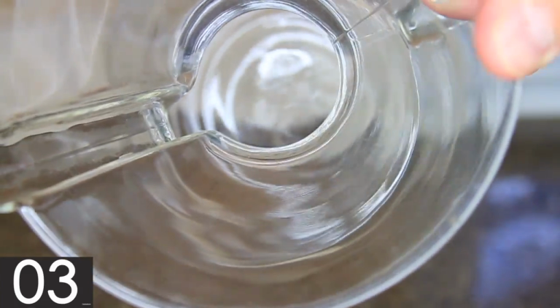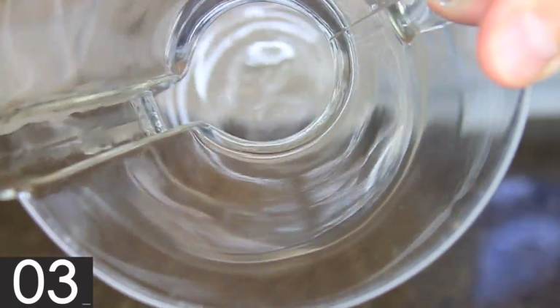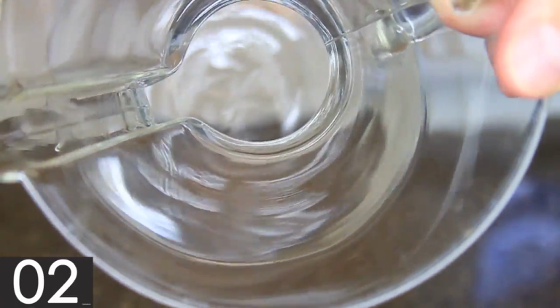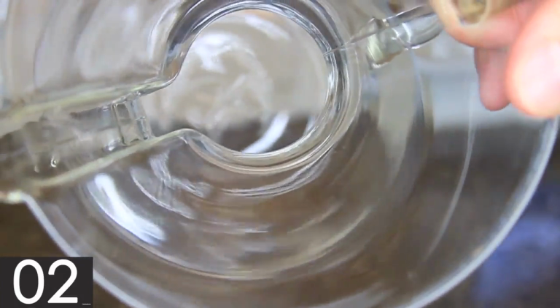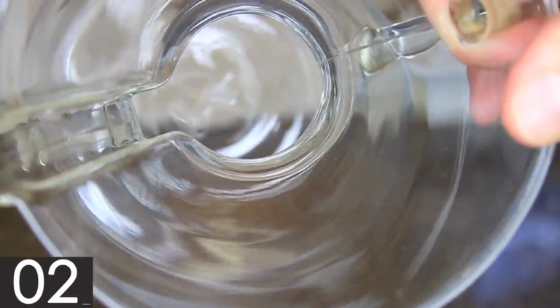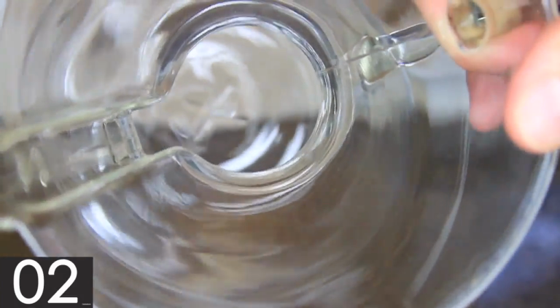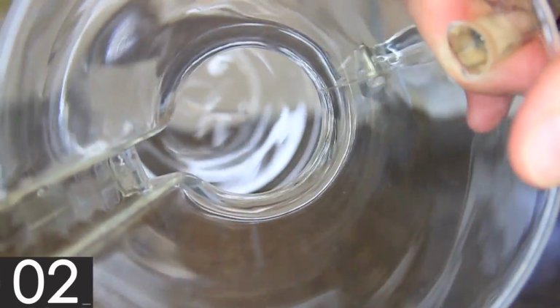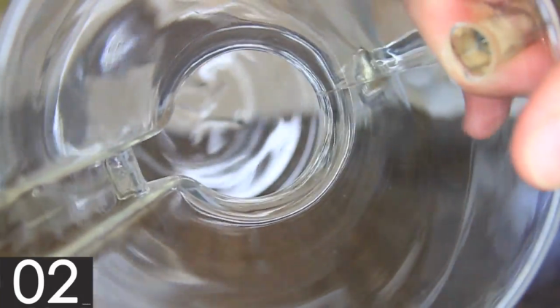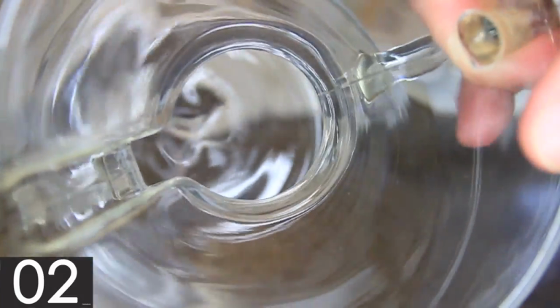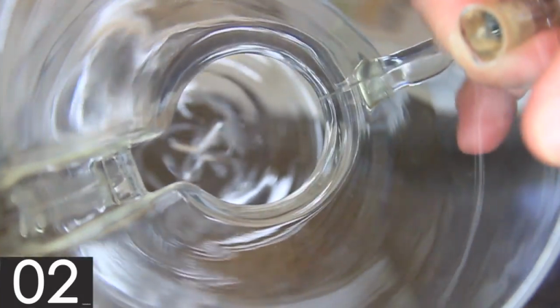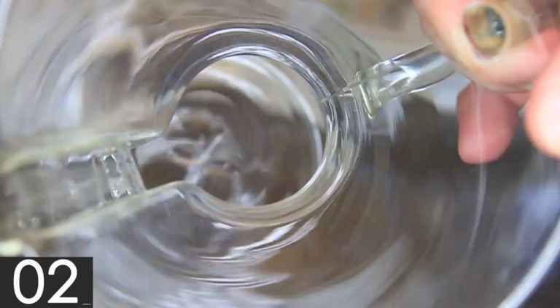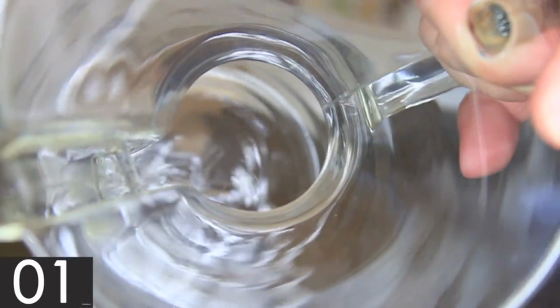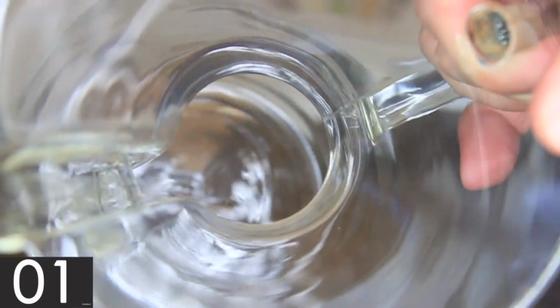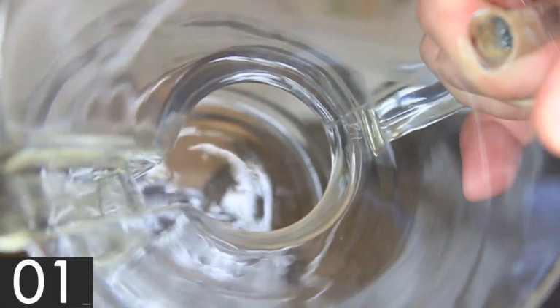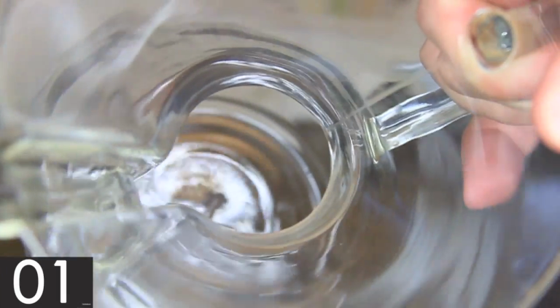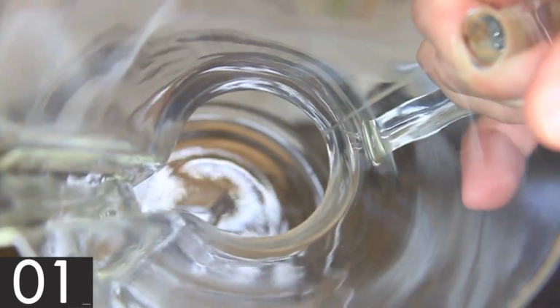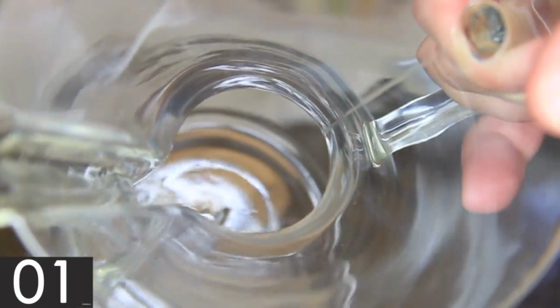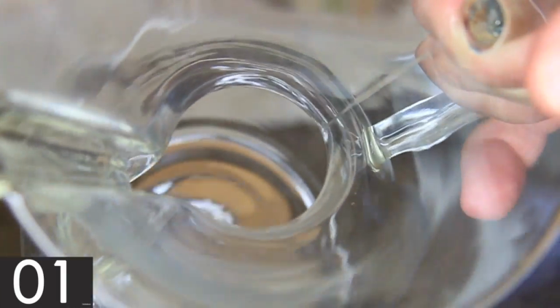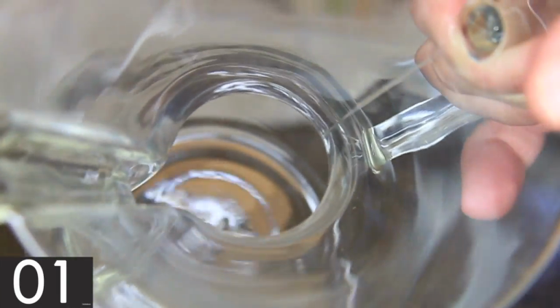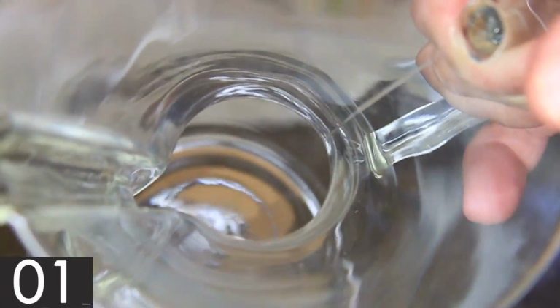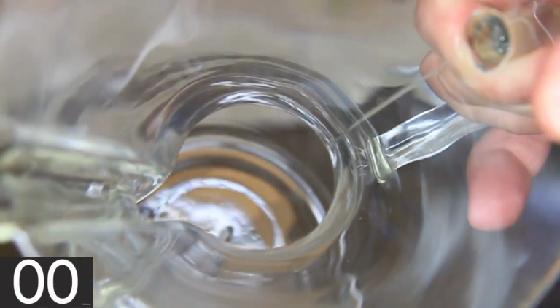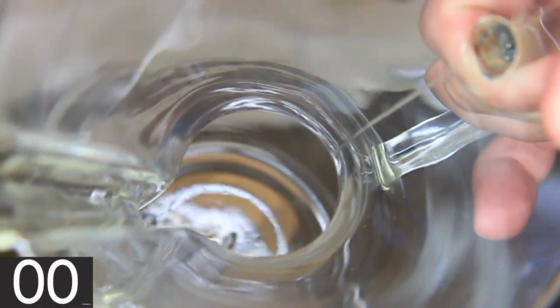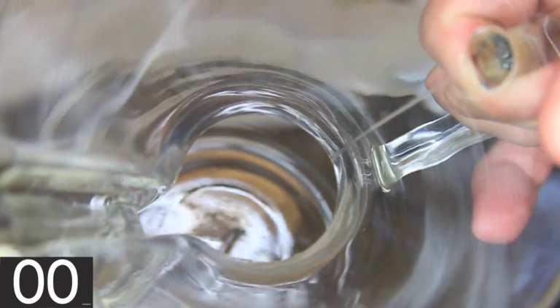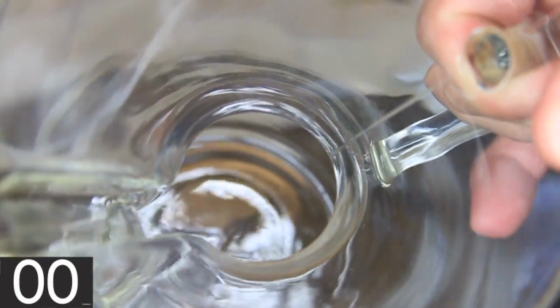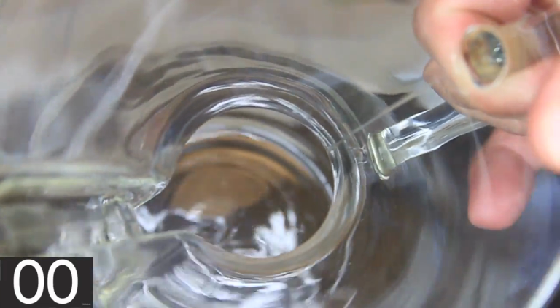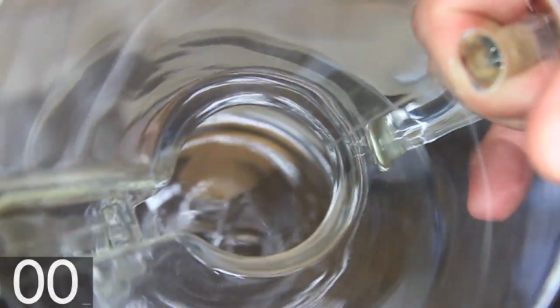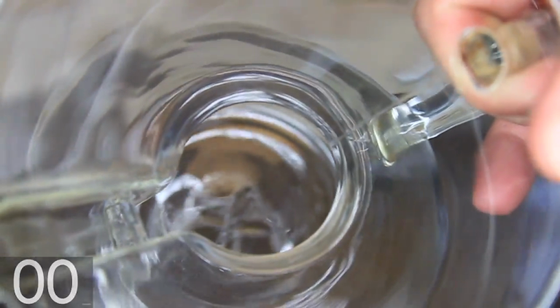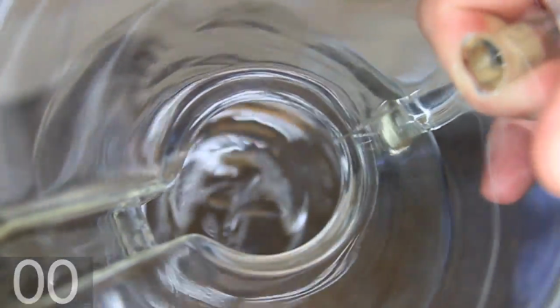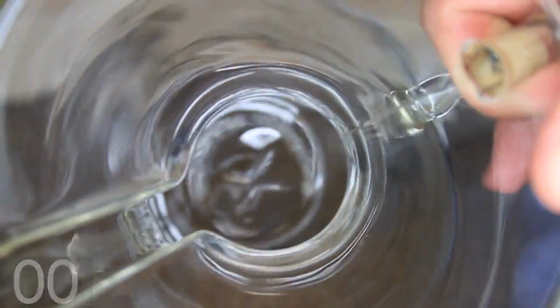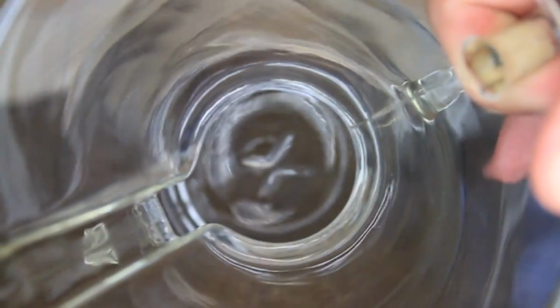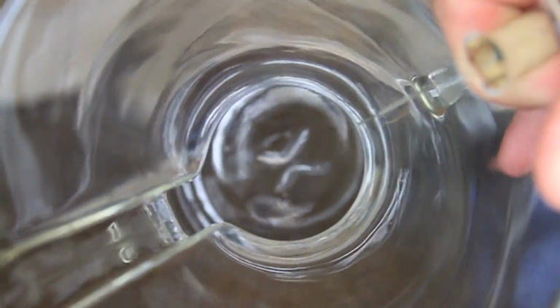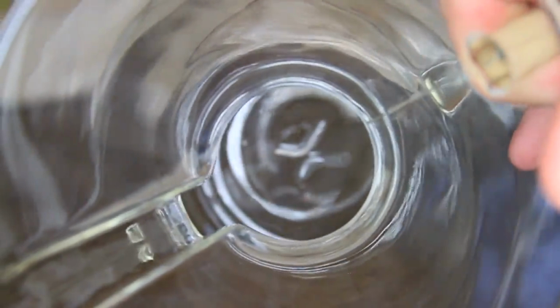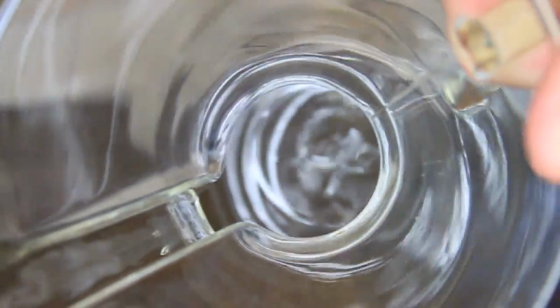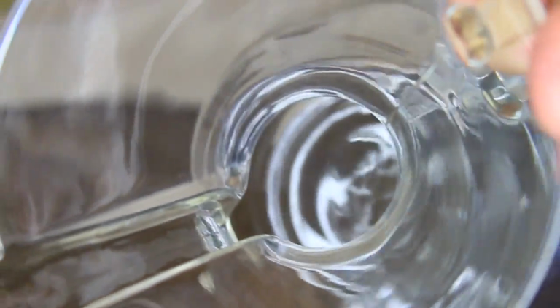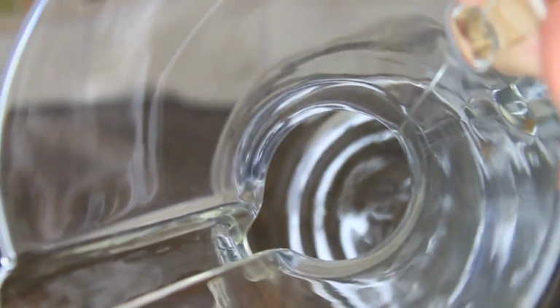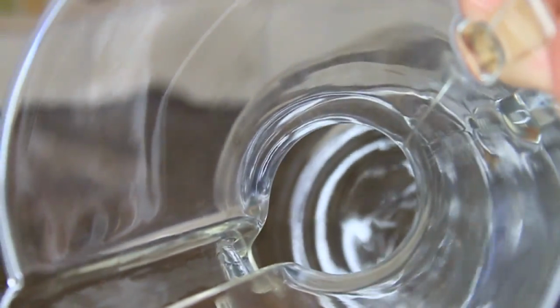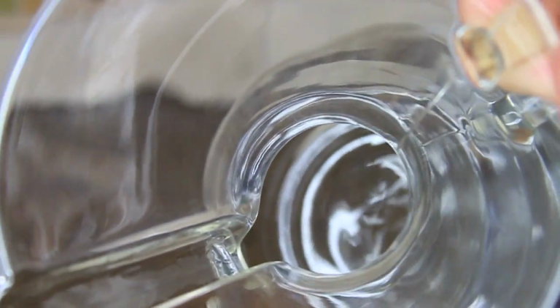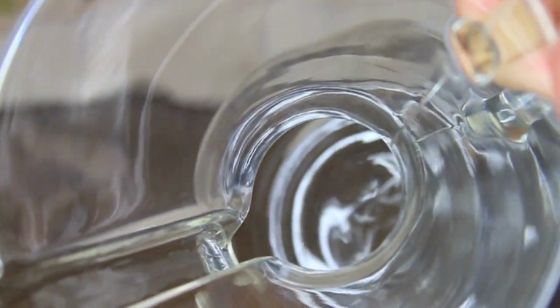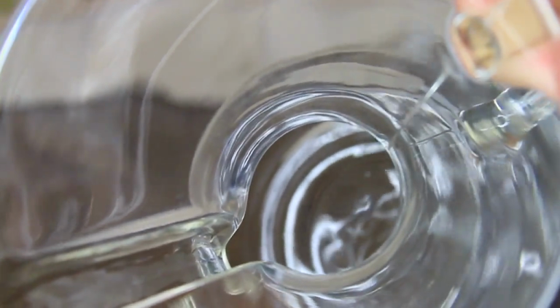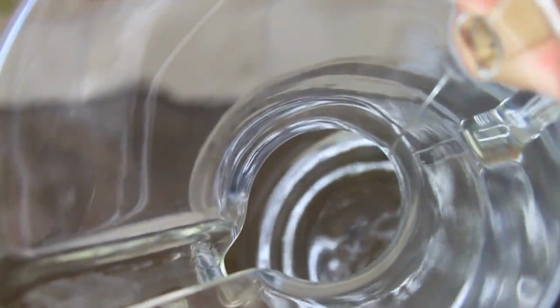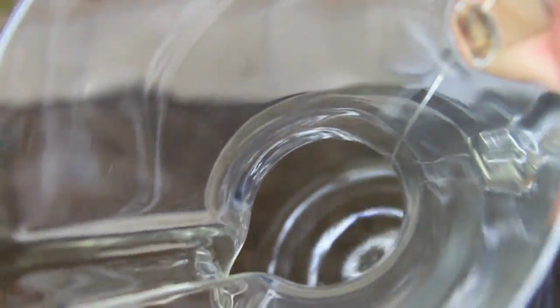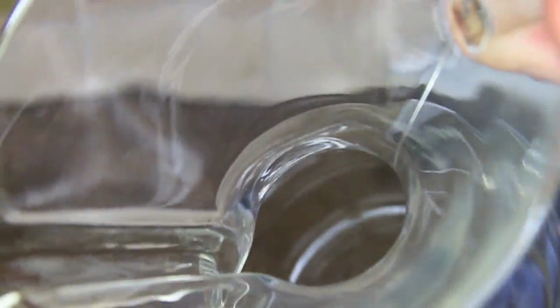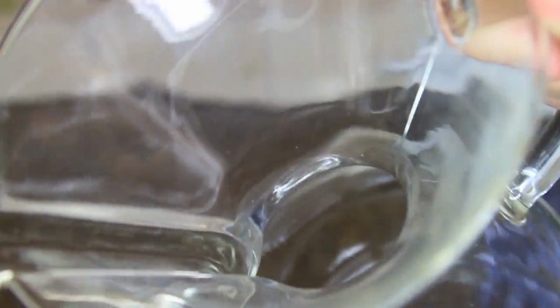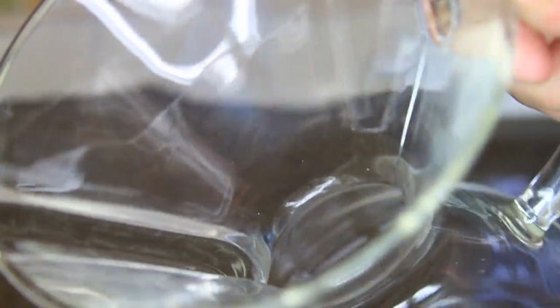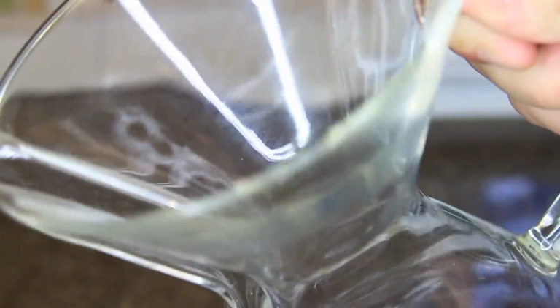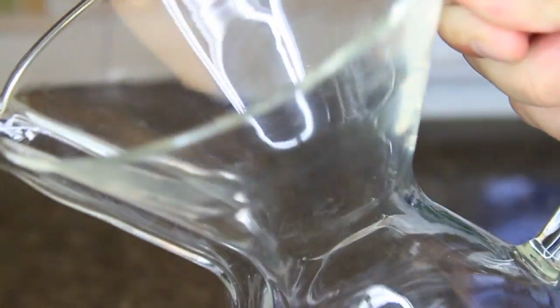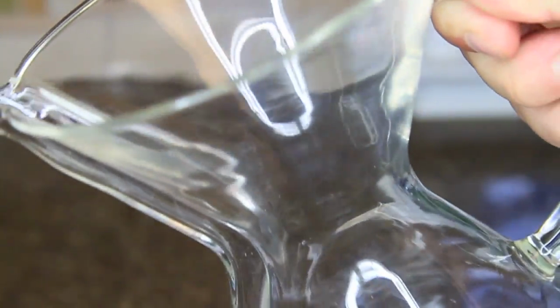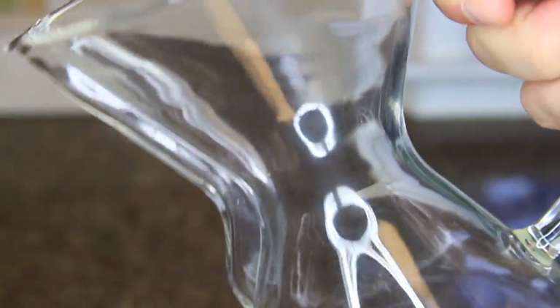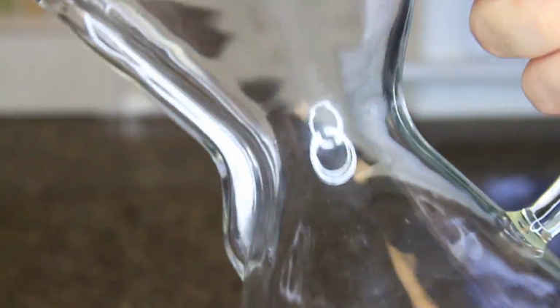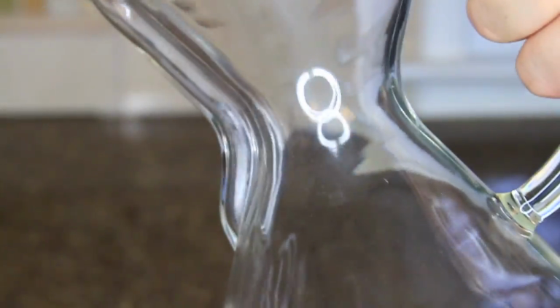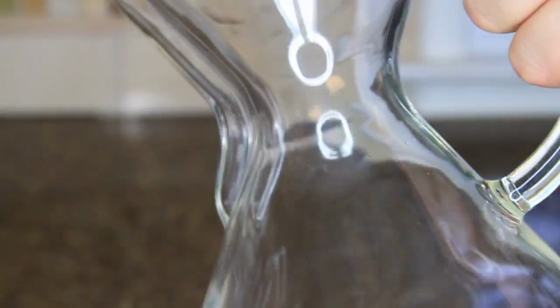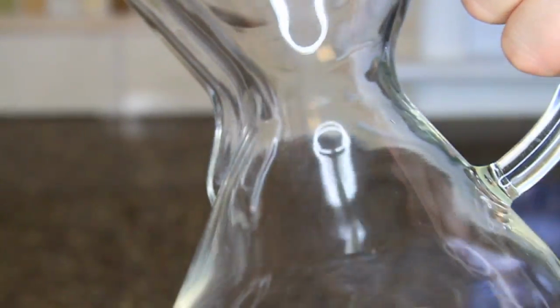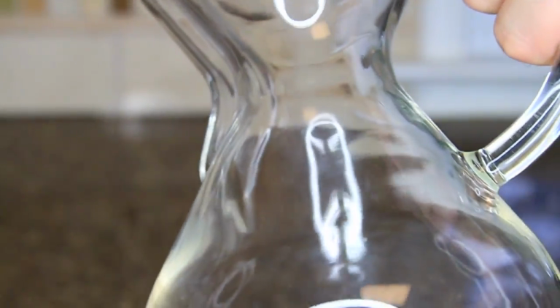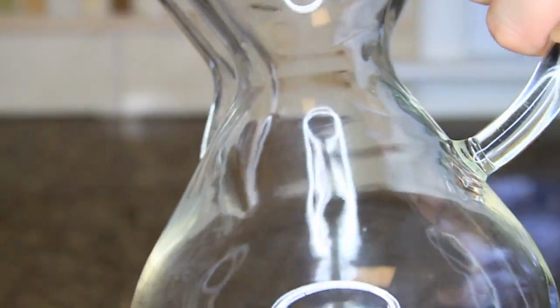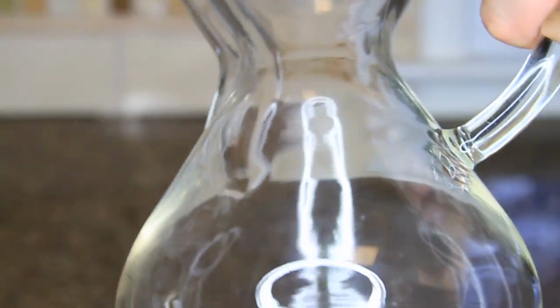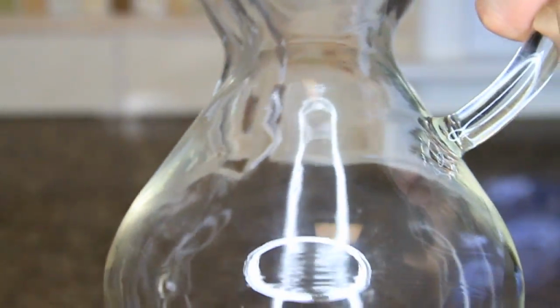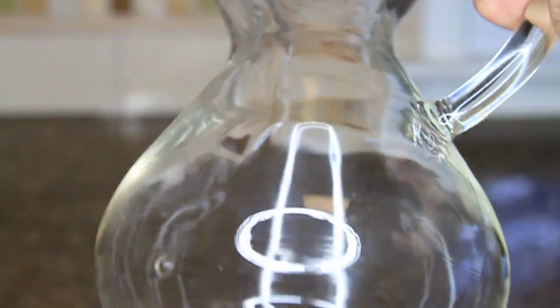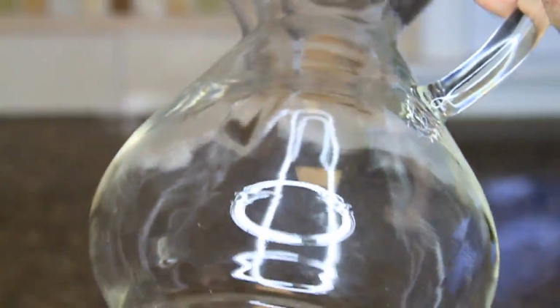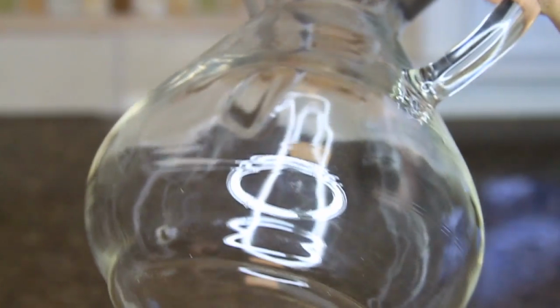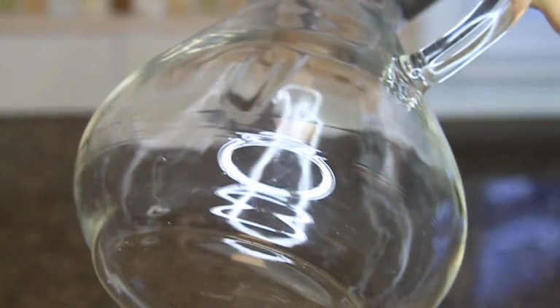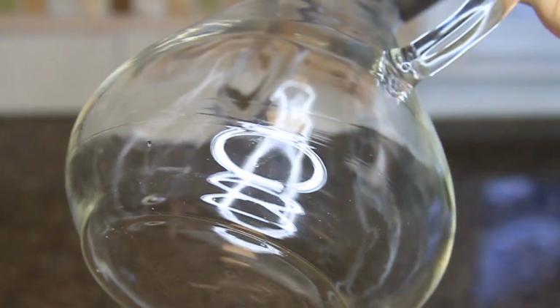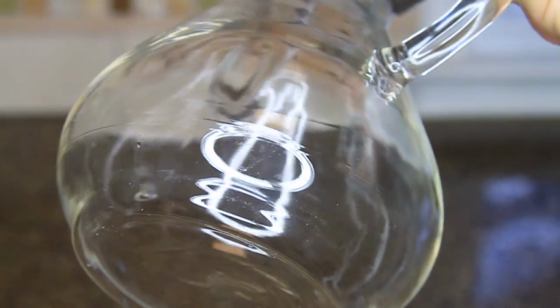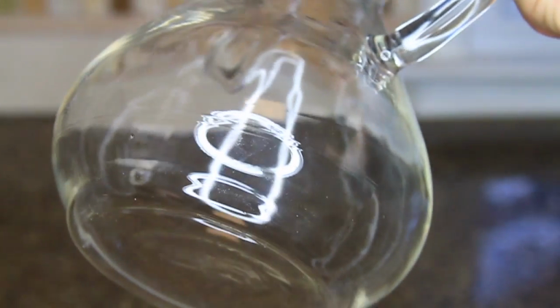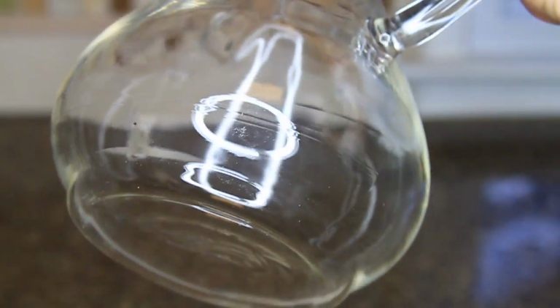I've linked the powdered brewer's wash in the description, and I hope you enjoy your coffee even more now. Thanks for watching, and please like and subscribe.